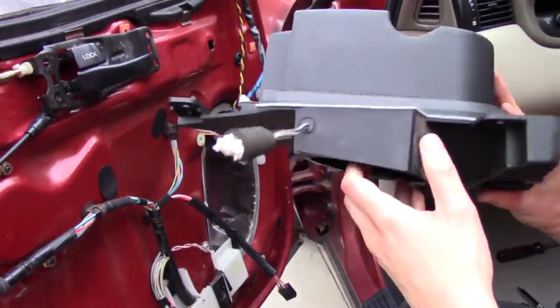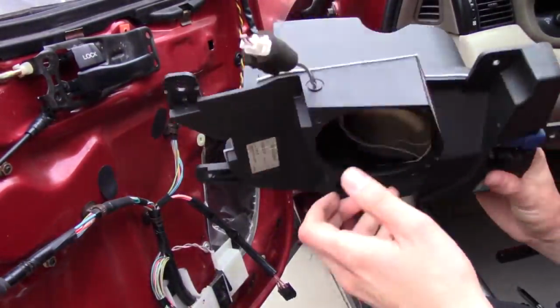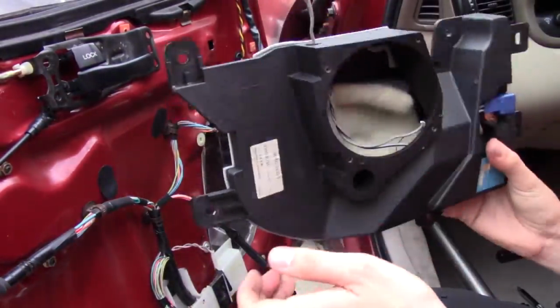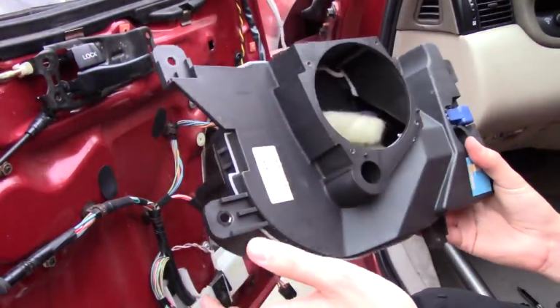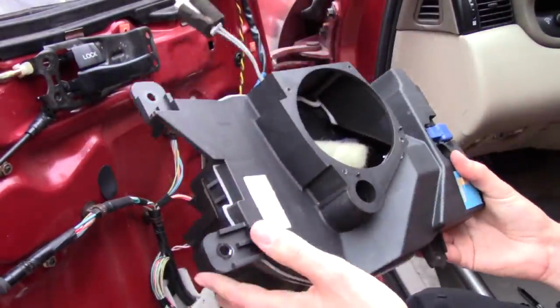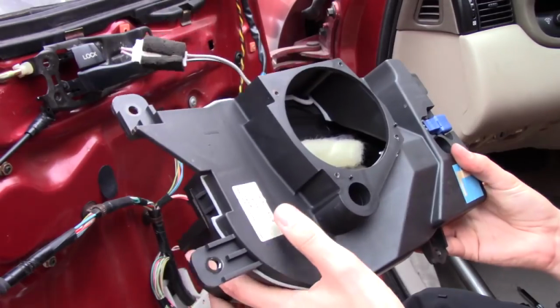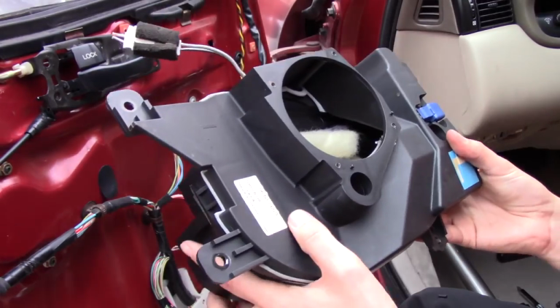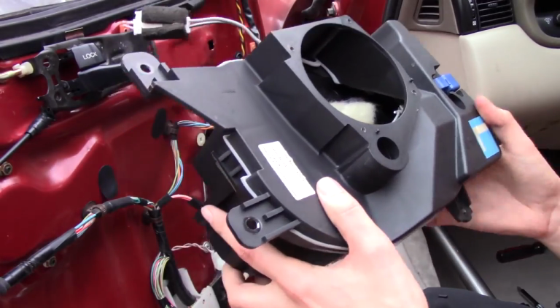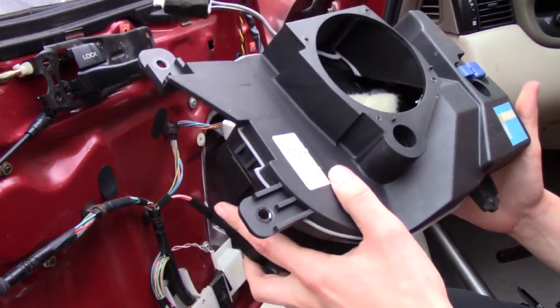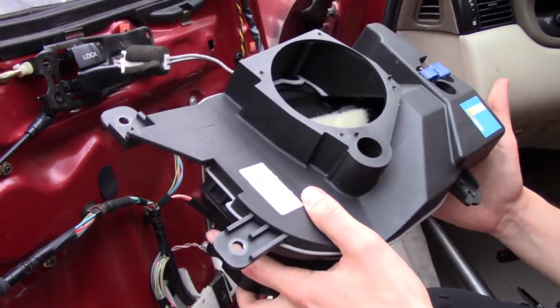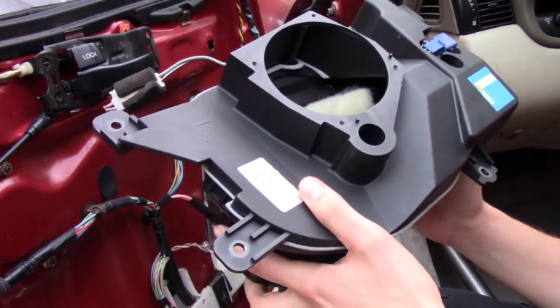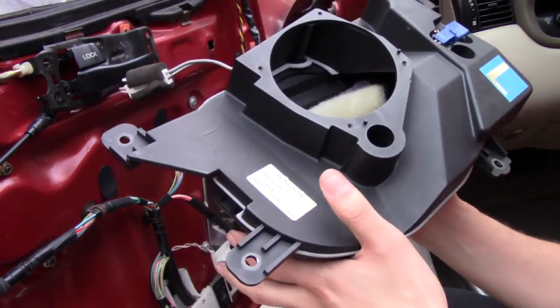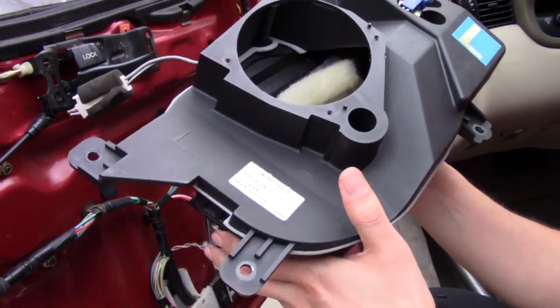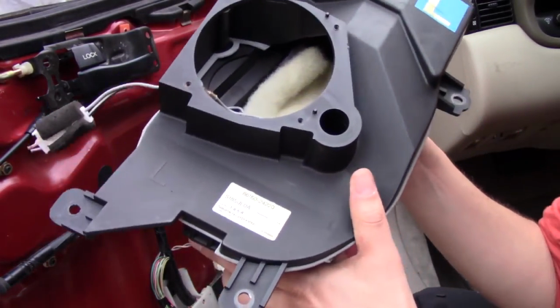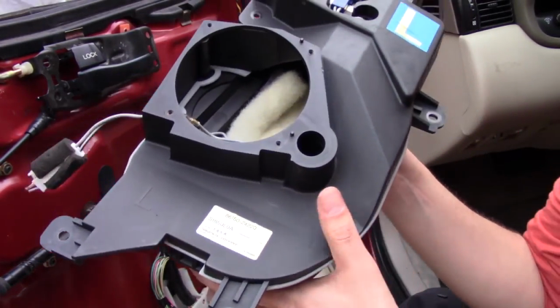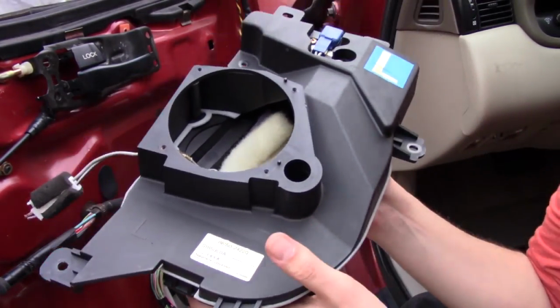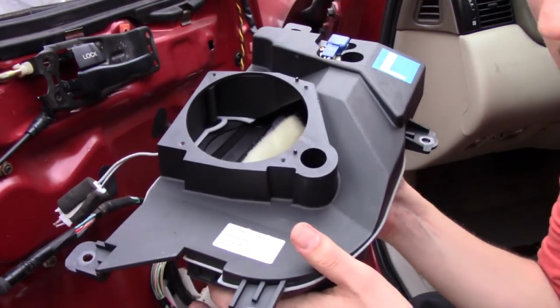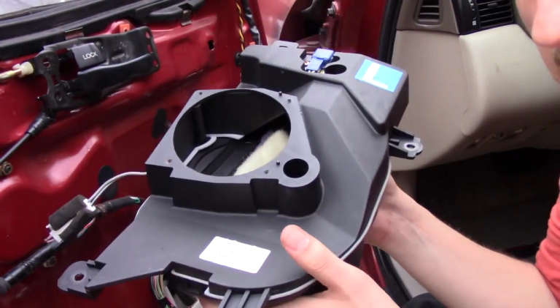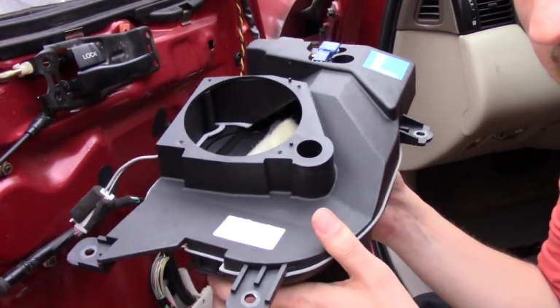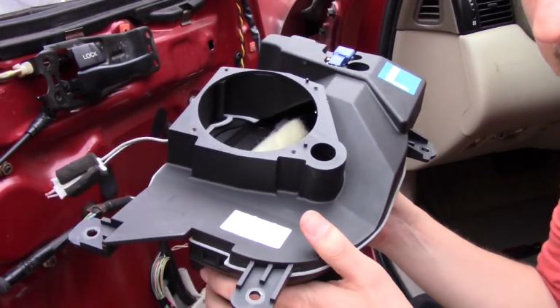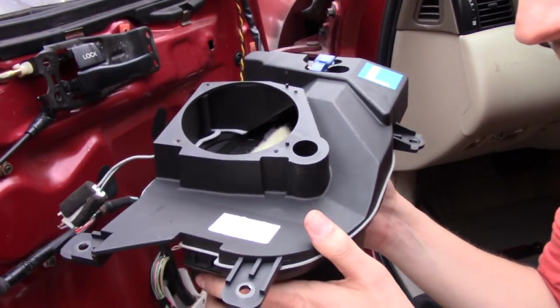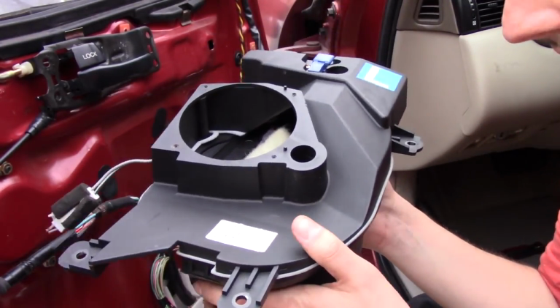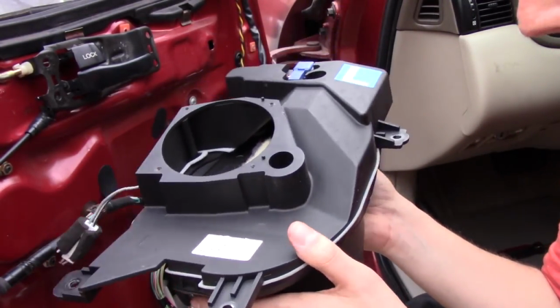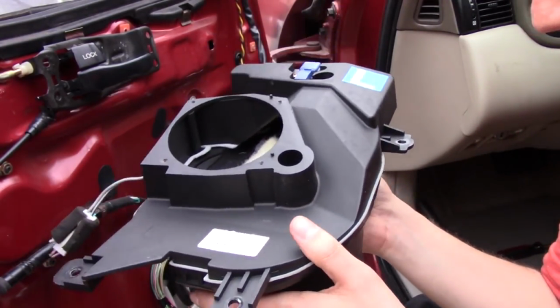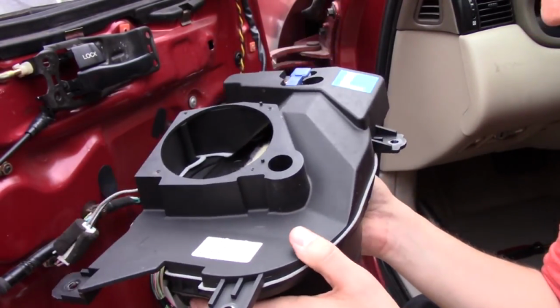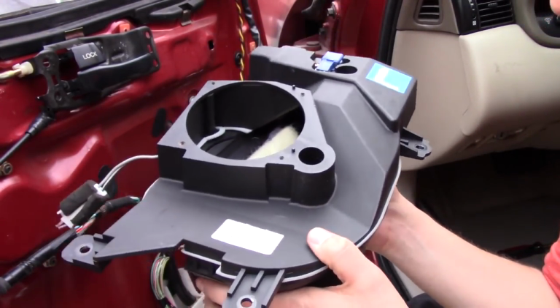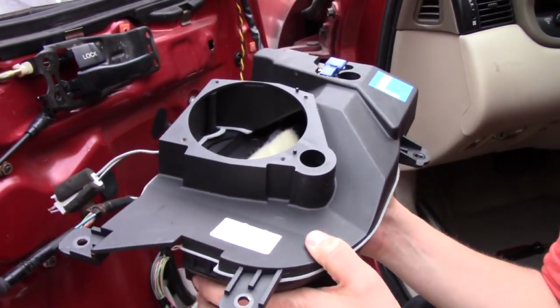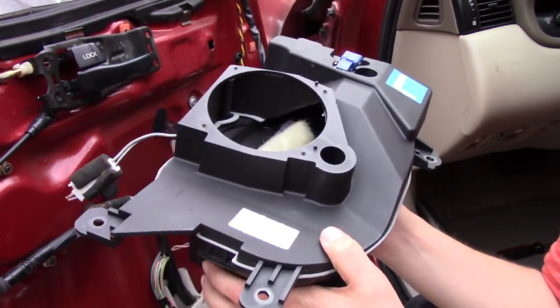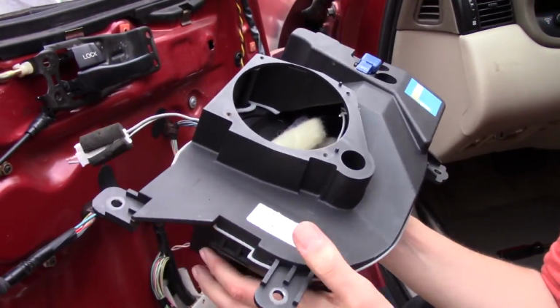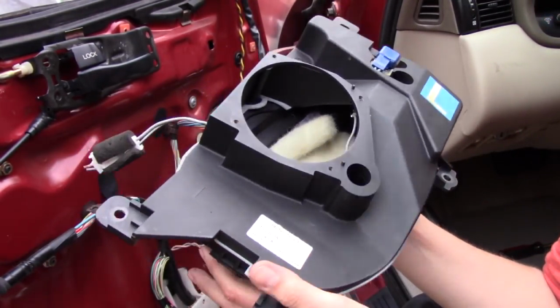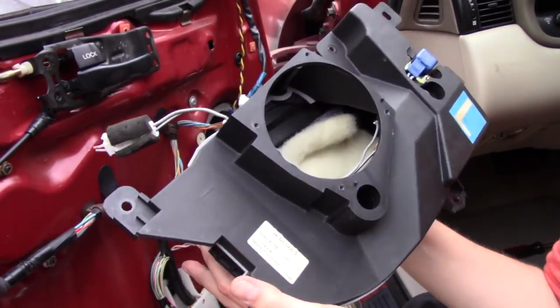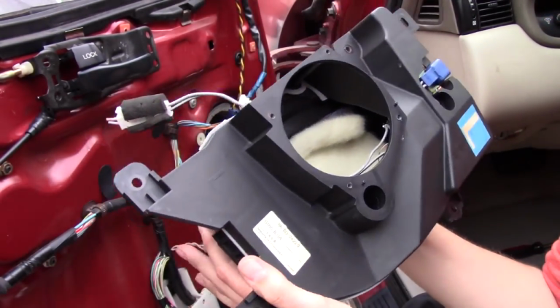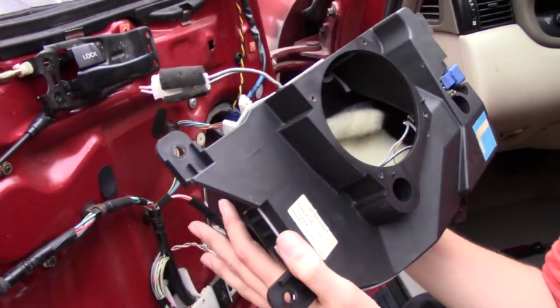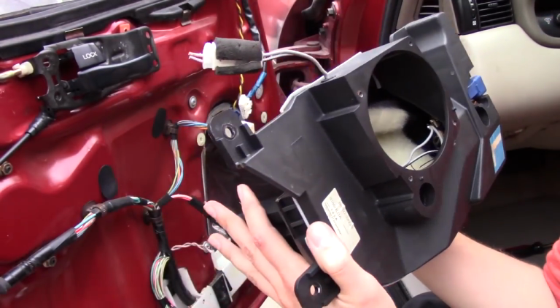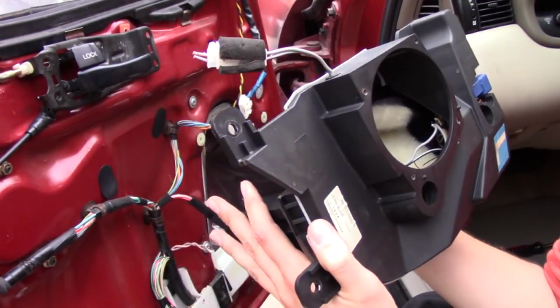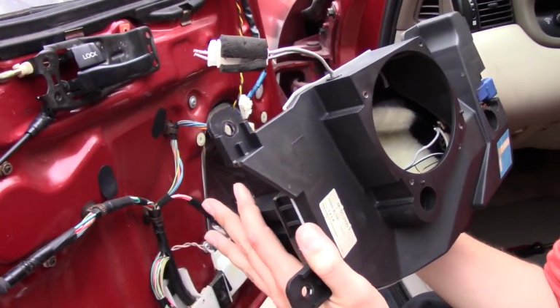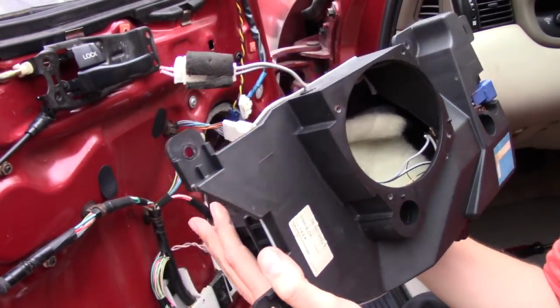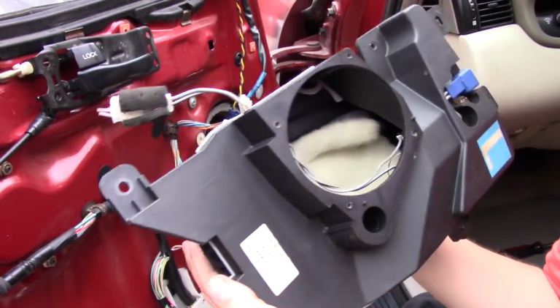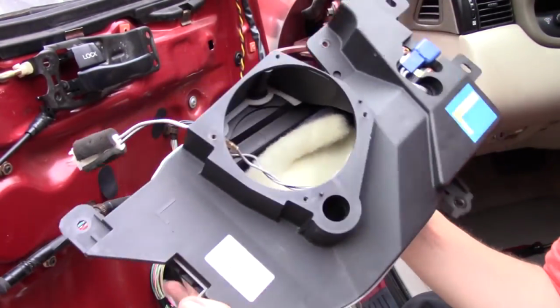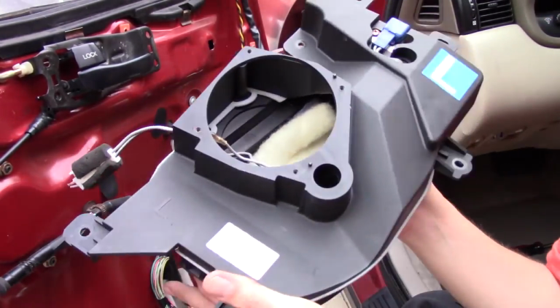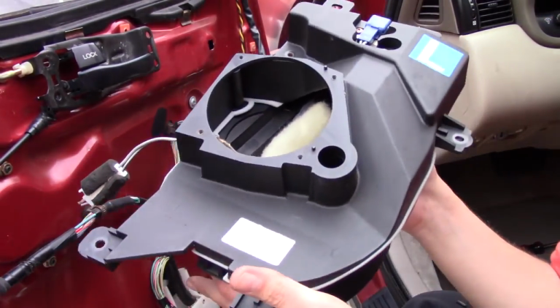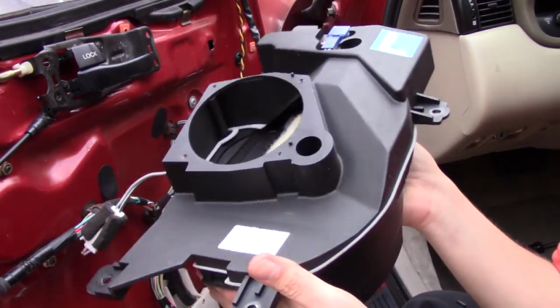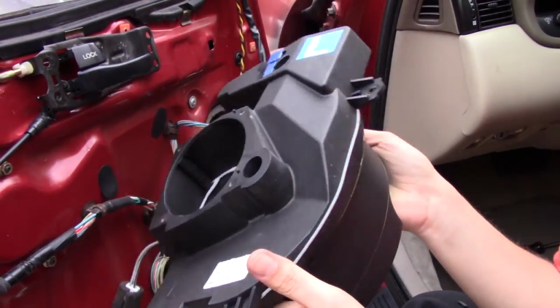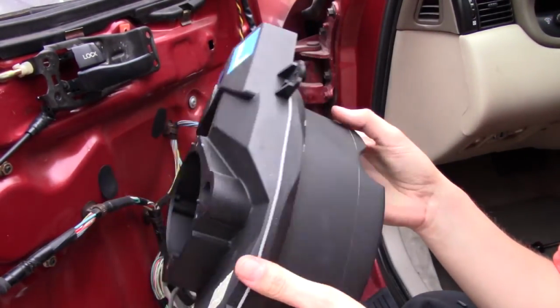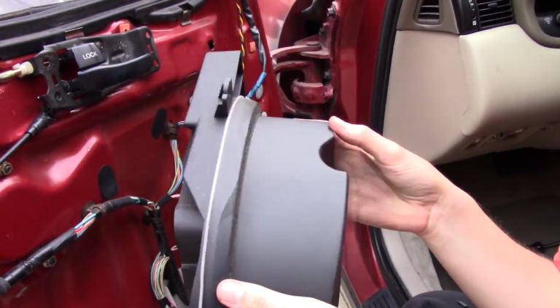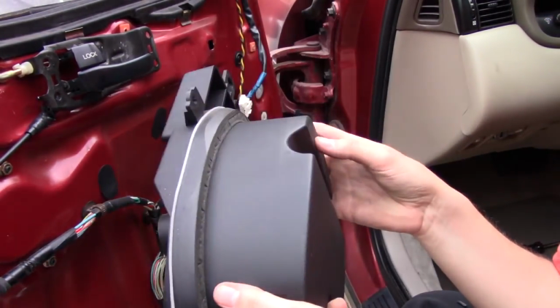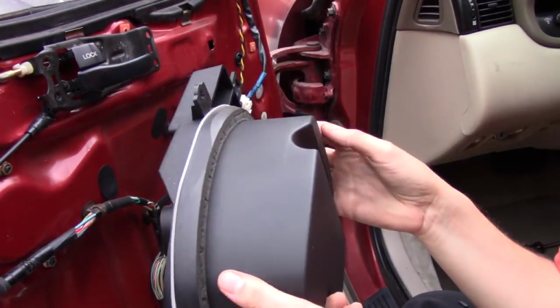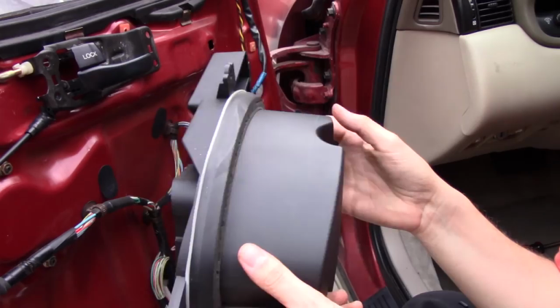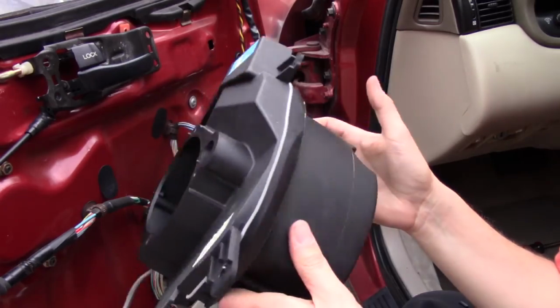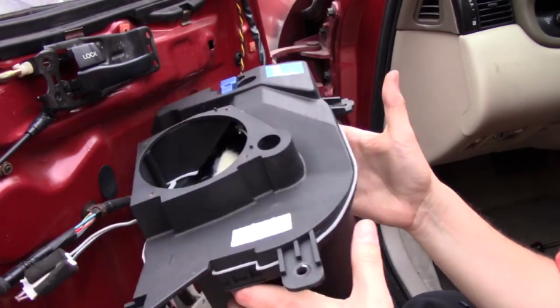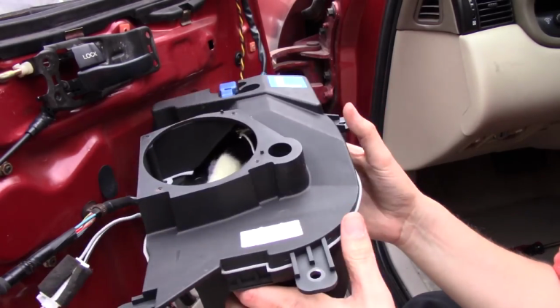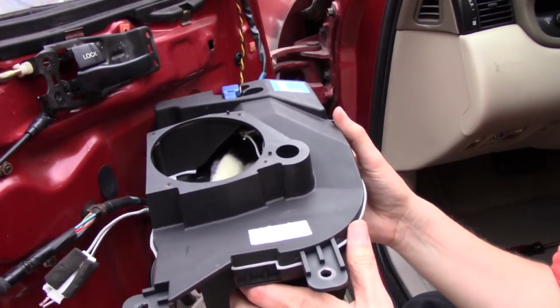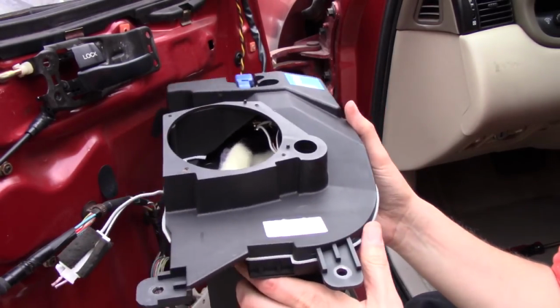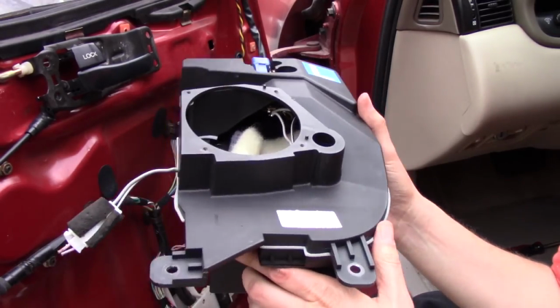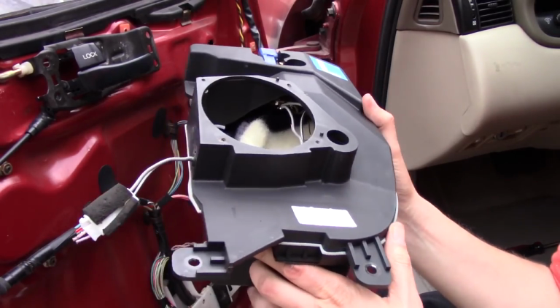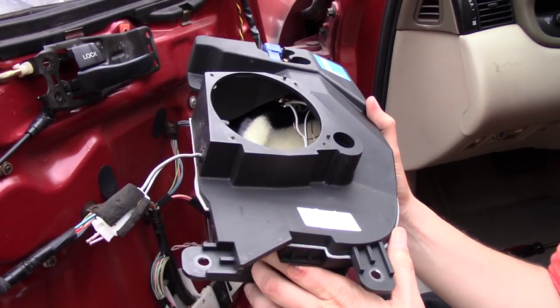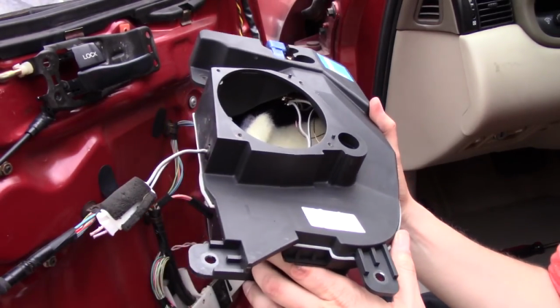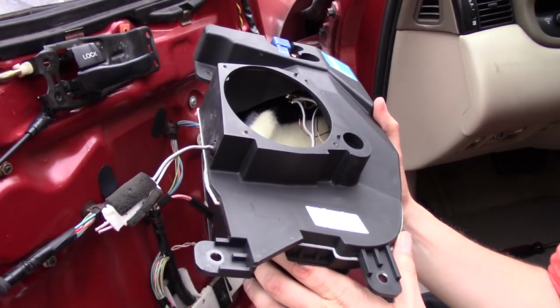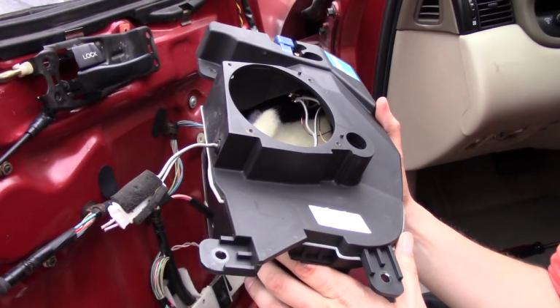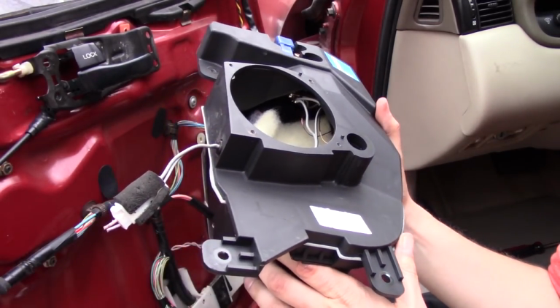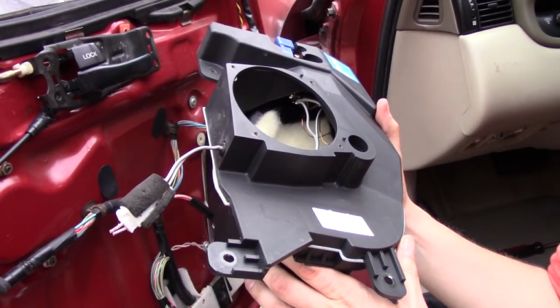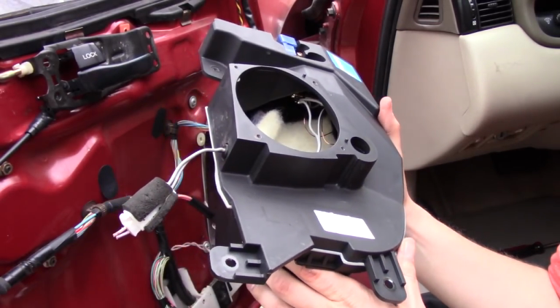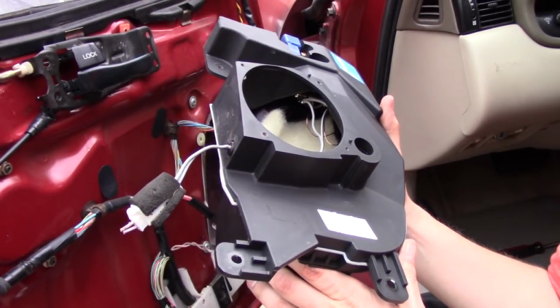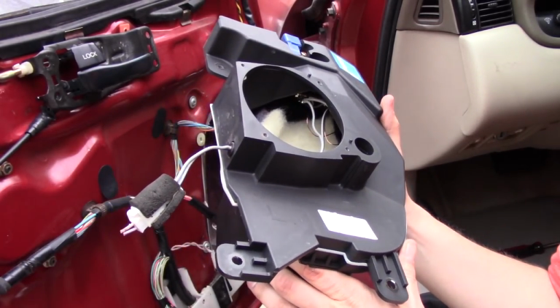Wow, that is probably a good five pounds right there. That is some serious weight savings between that and the speaker itself.